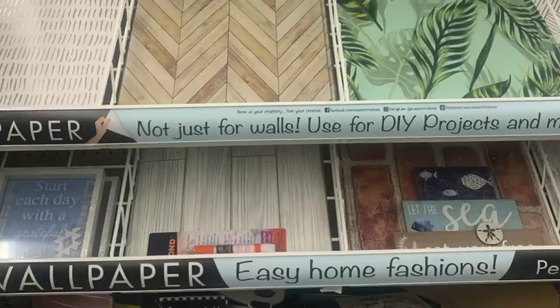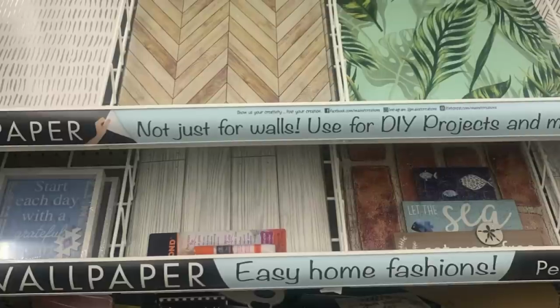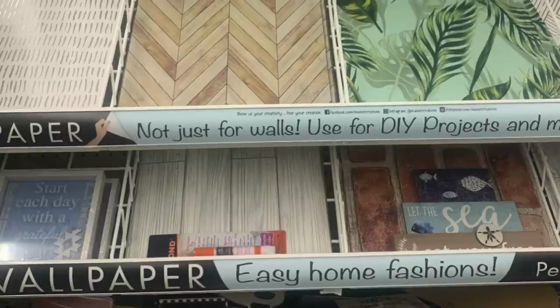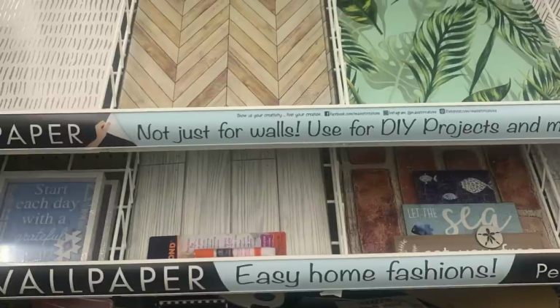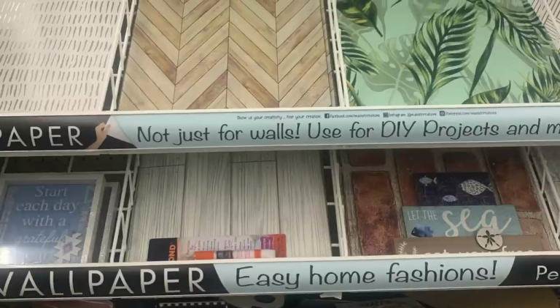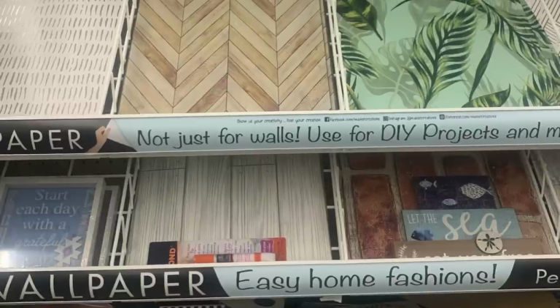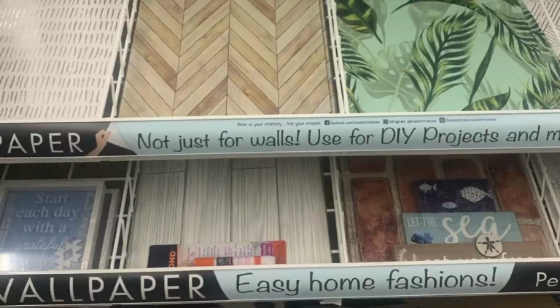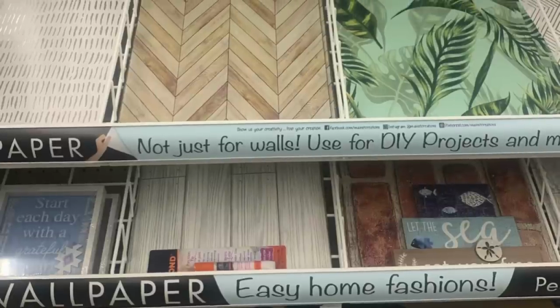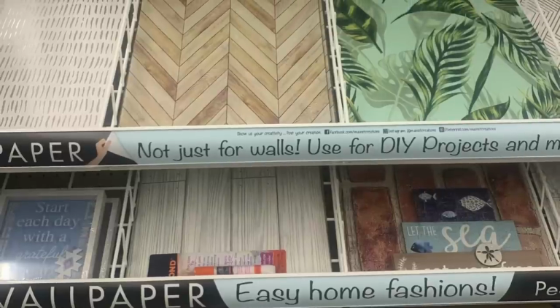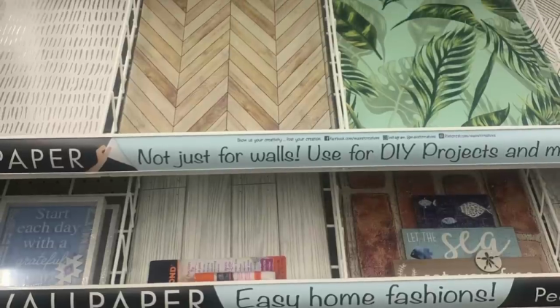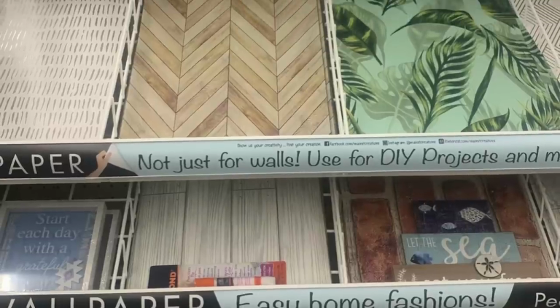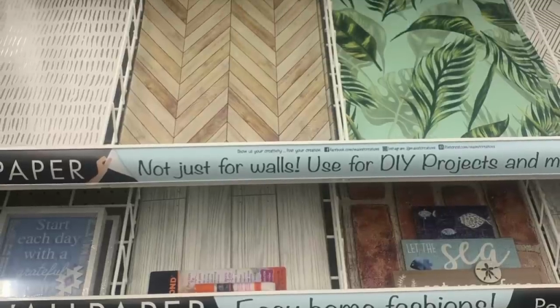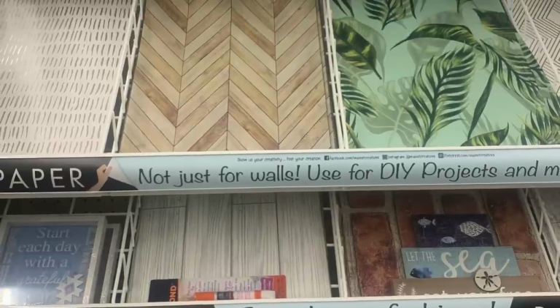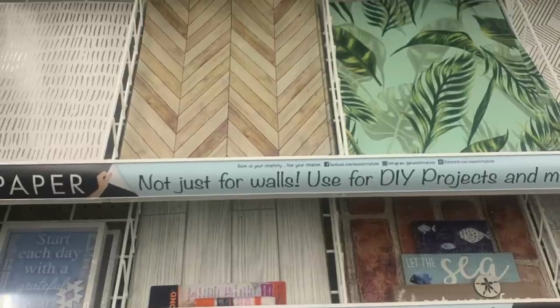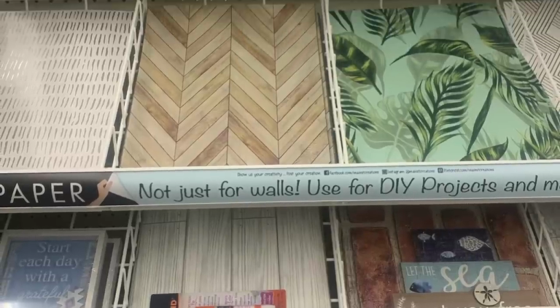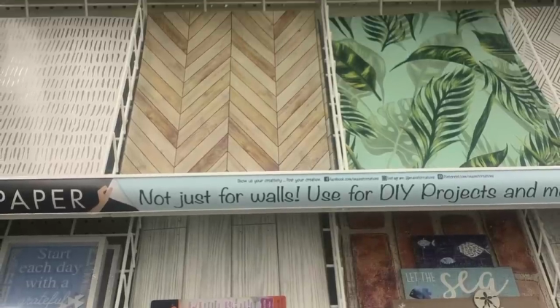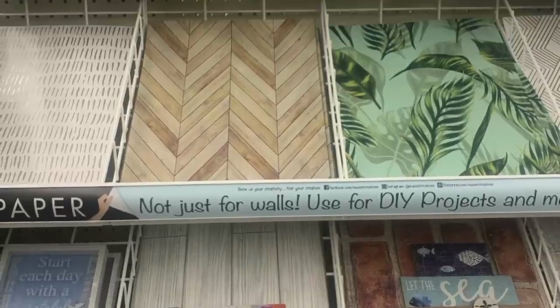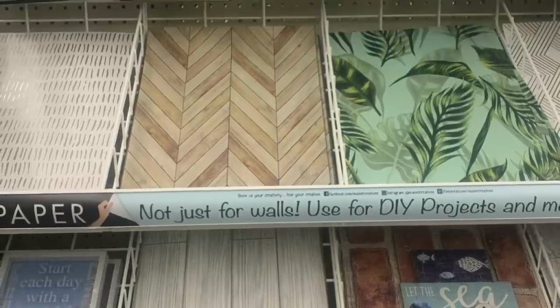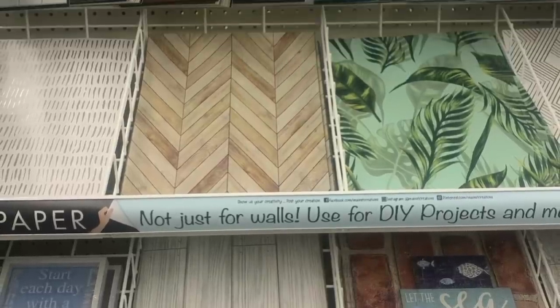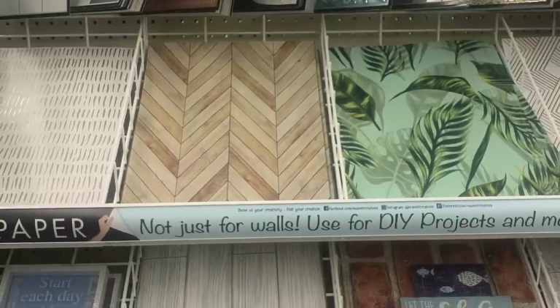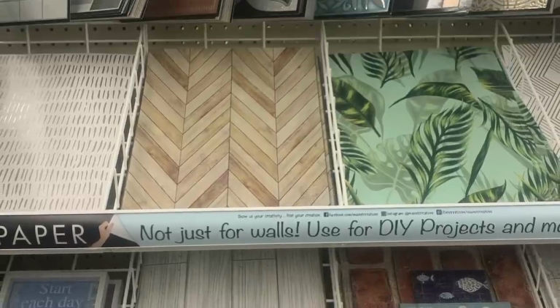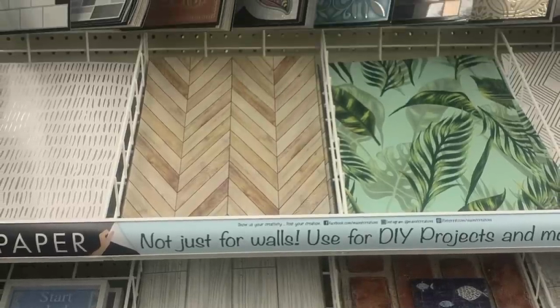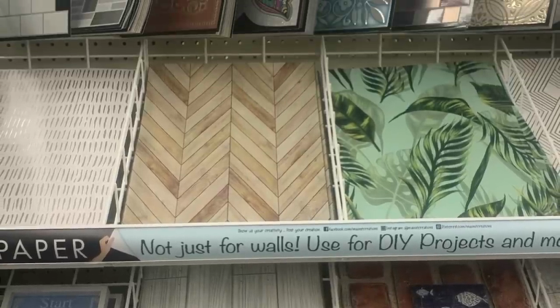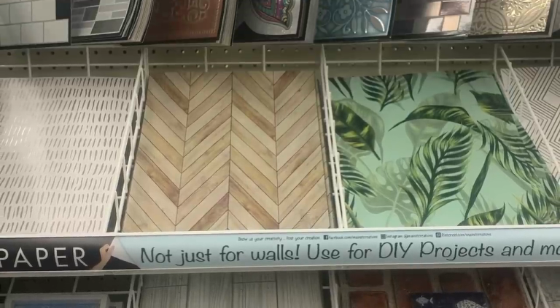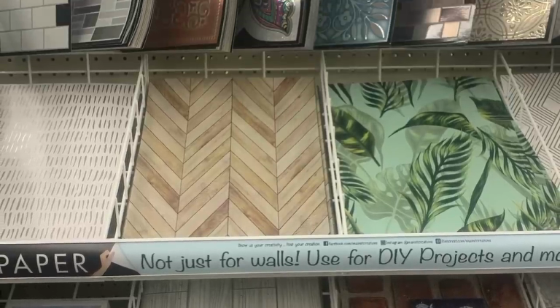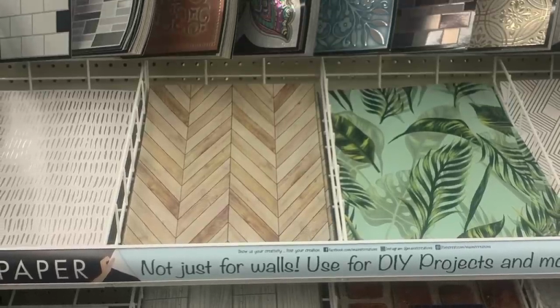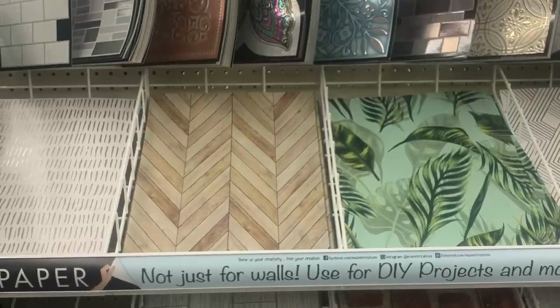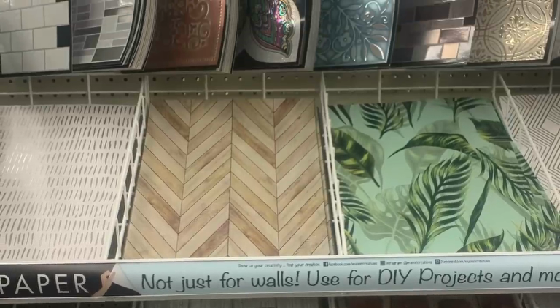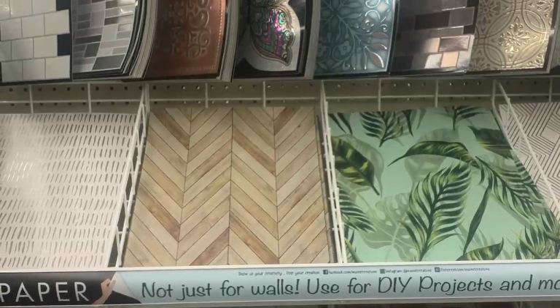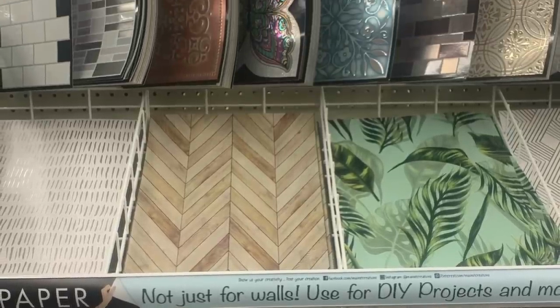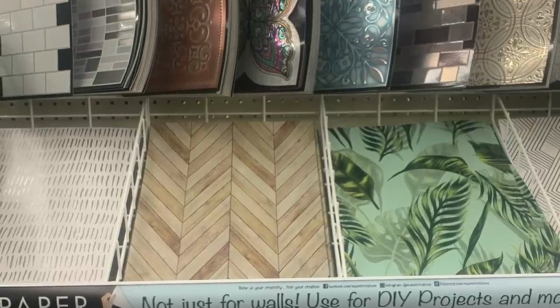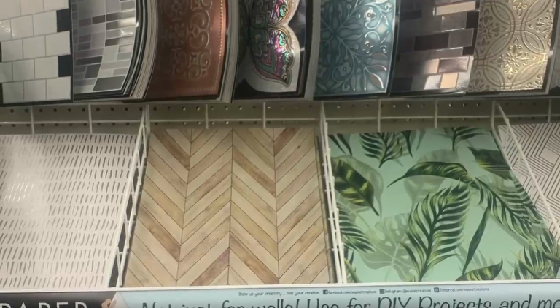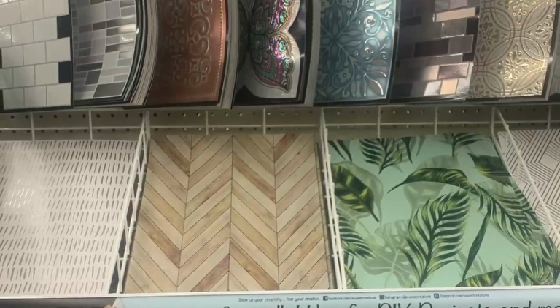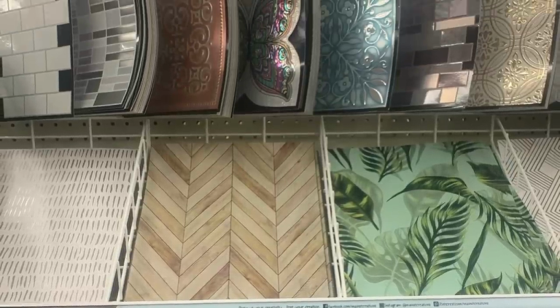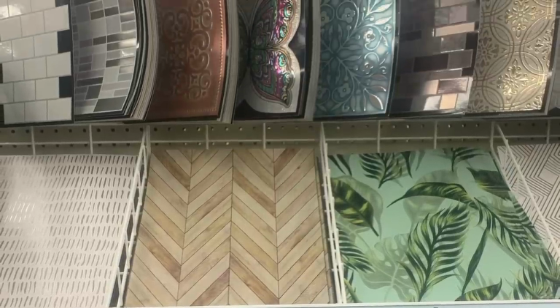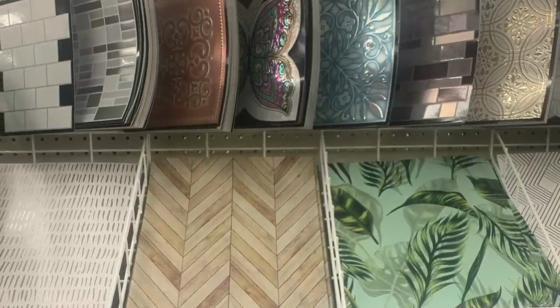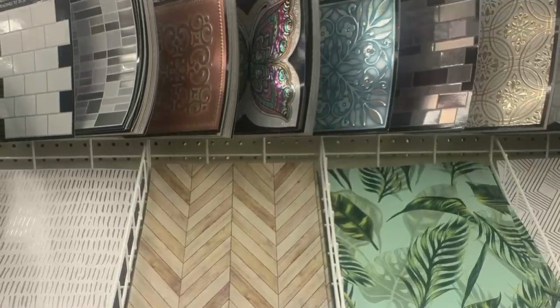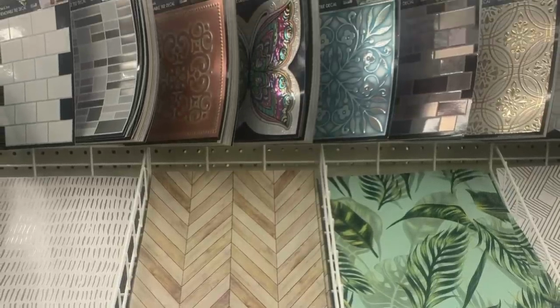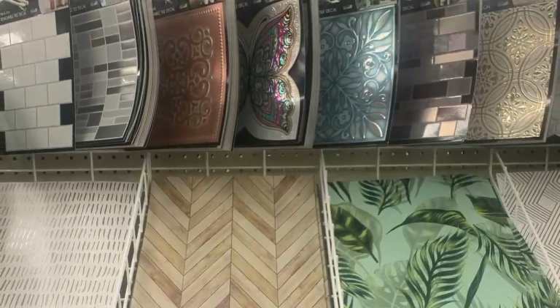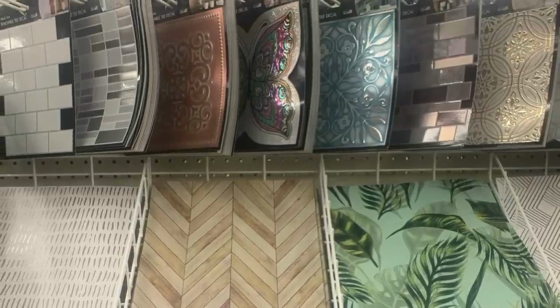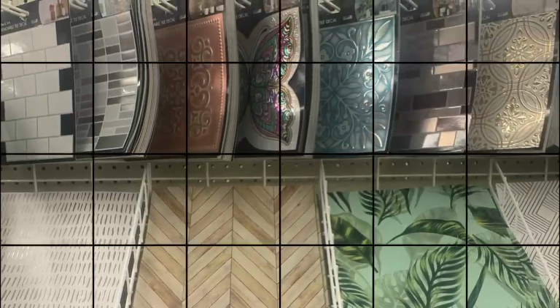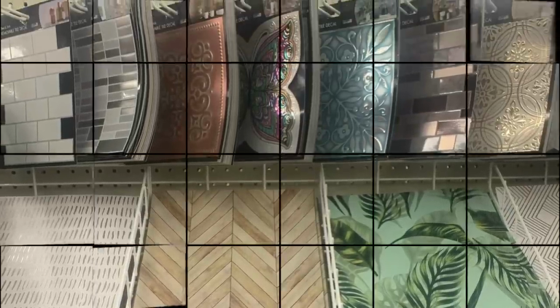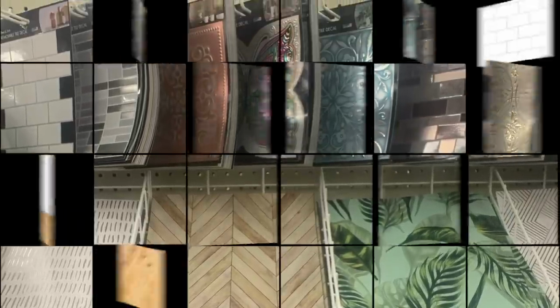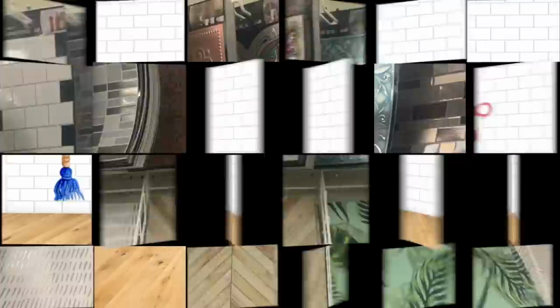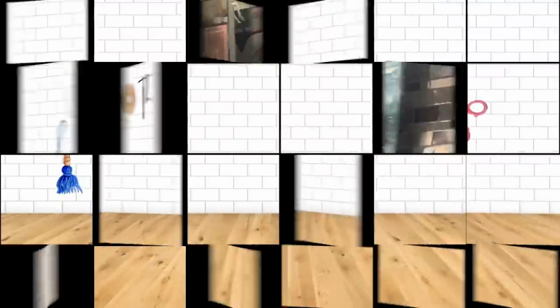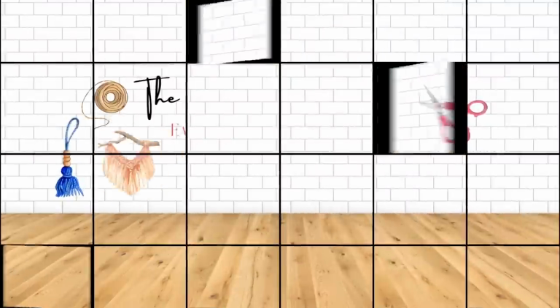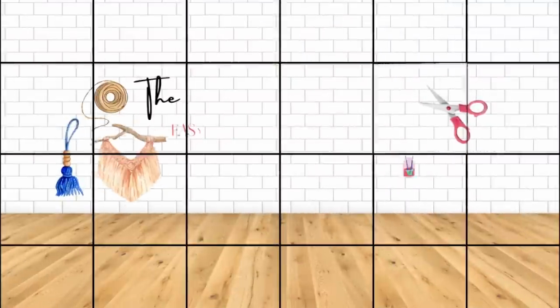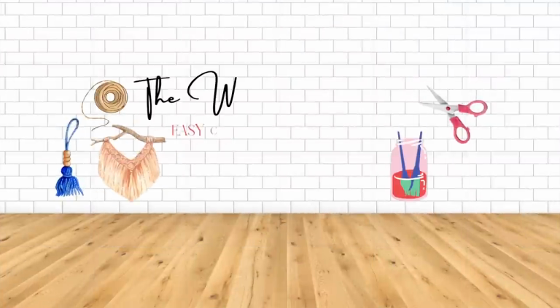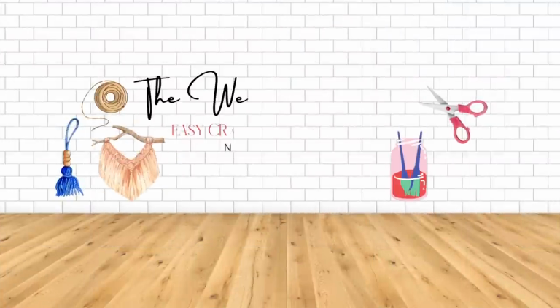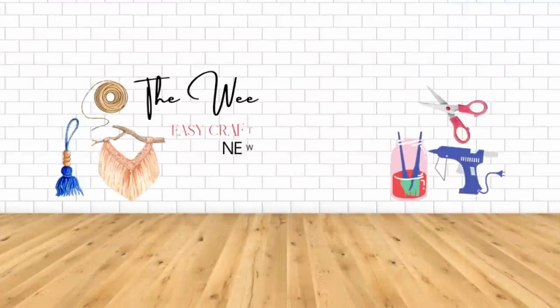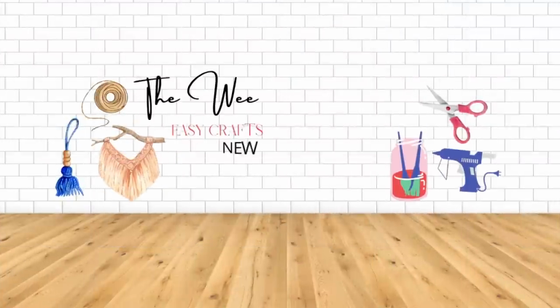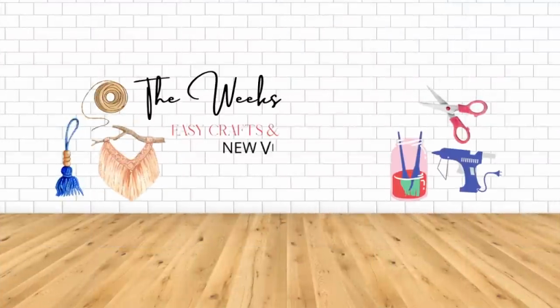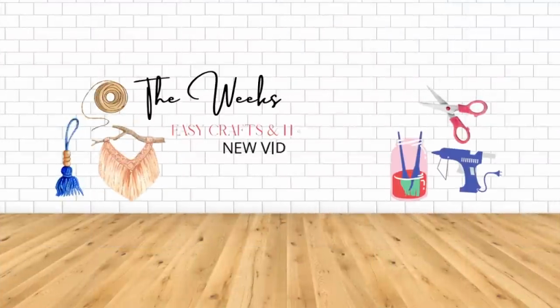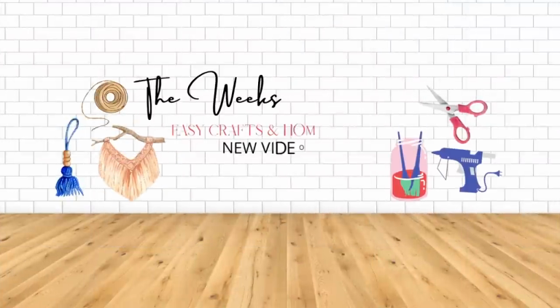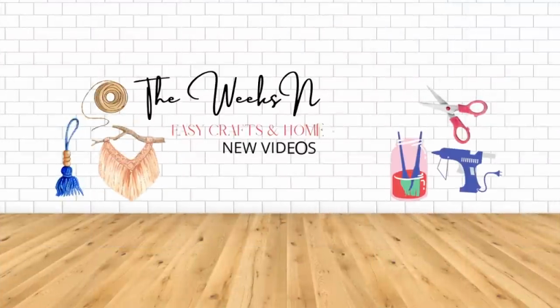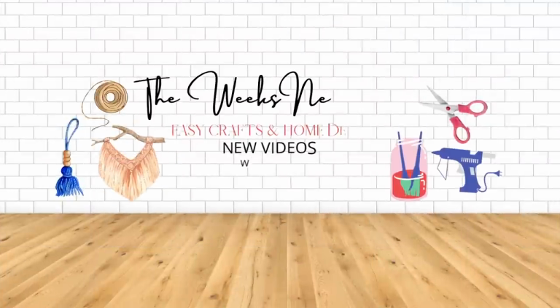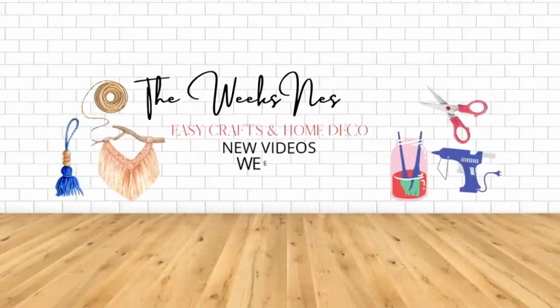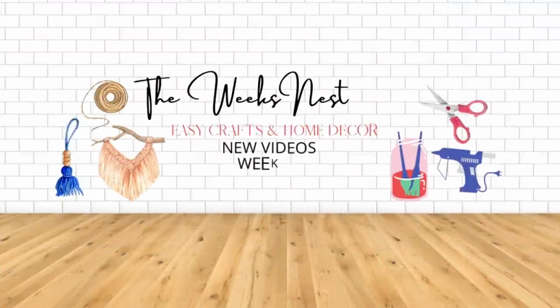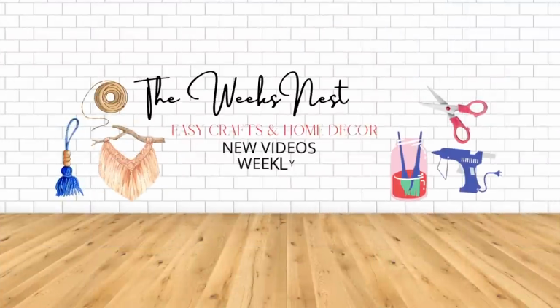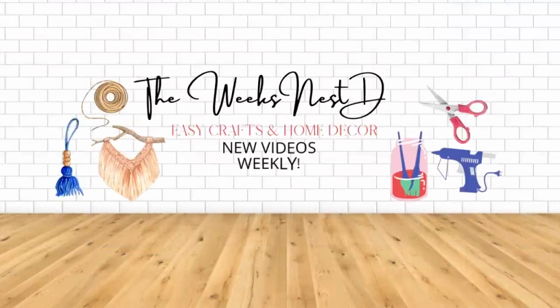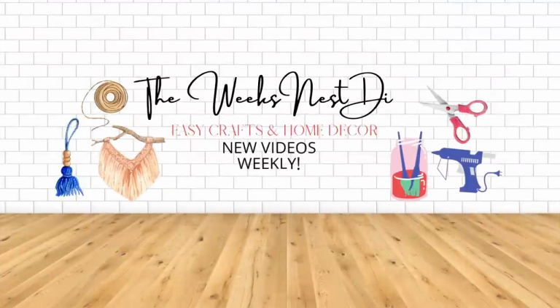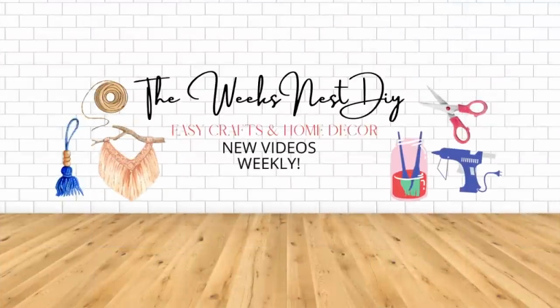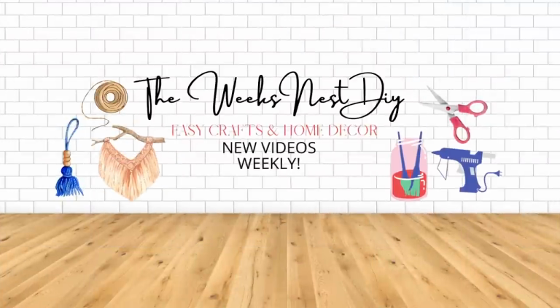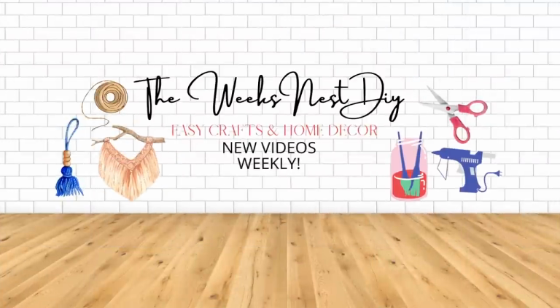Today's video is all about some genius hacks using Dollar Tree peel and stick wallpaper and tiles. So let's get started.